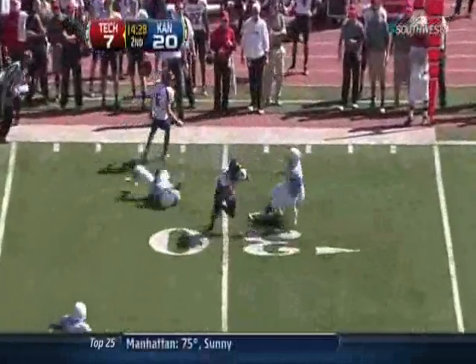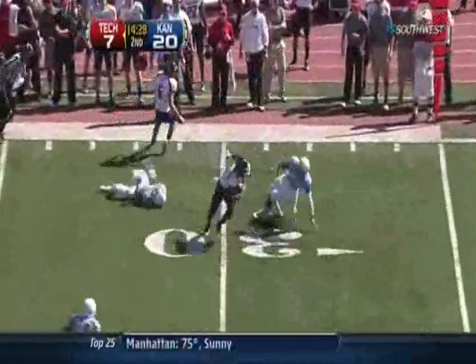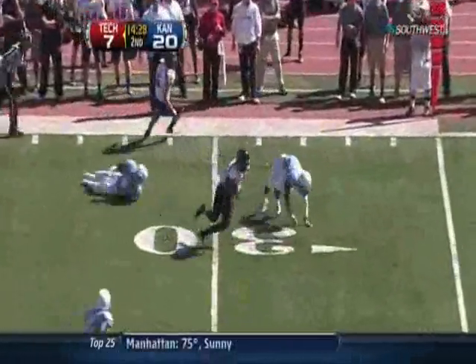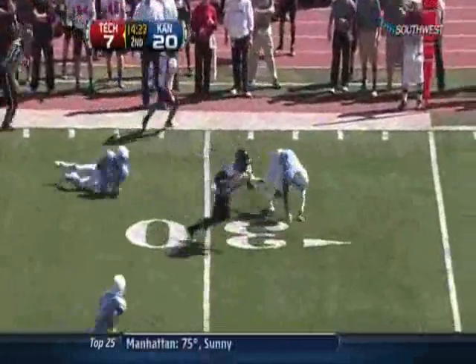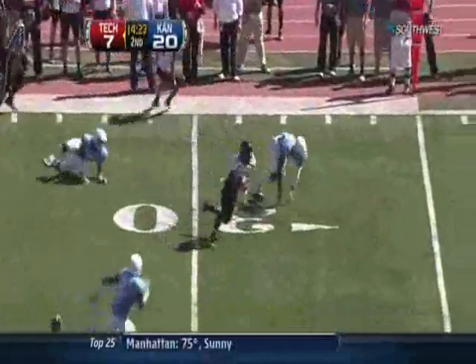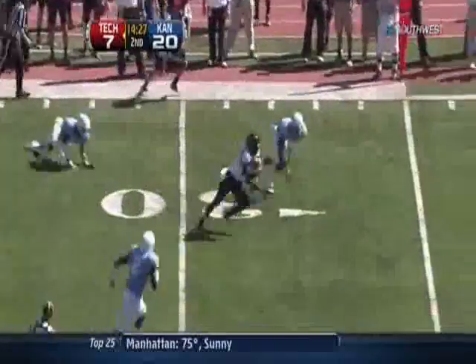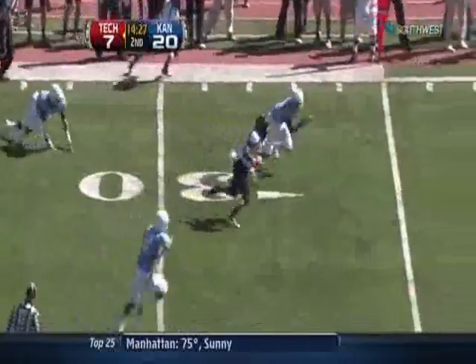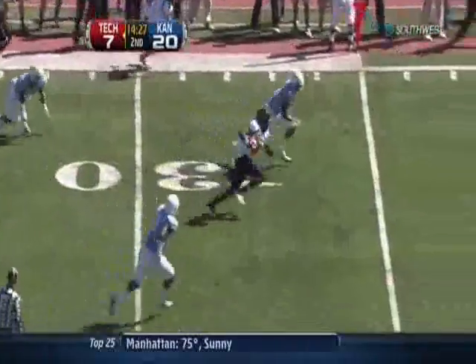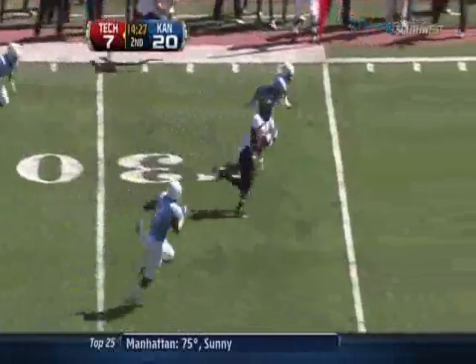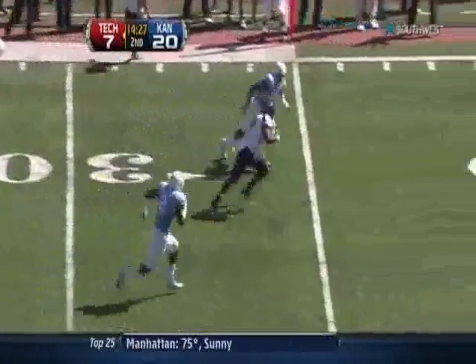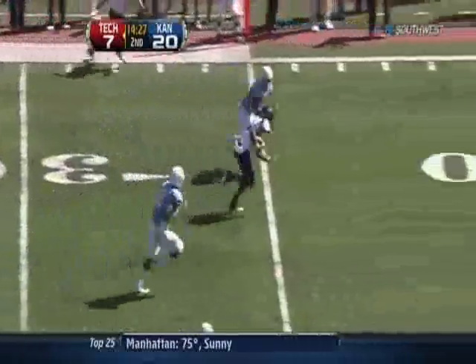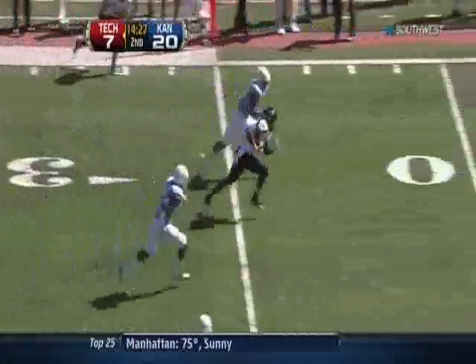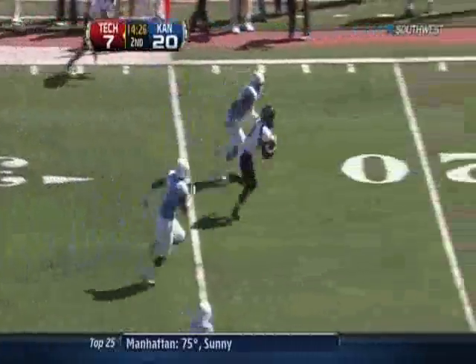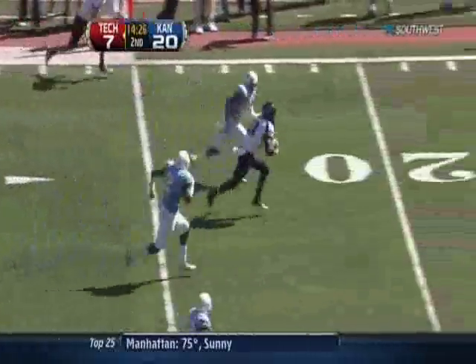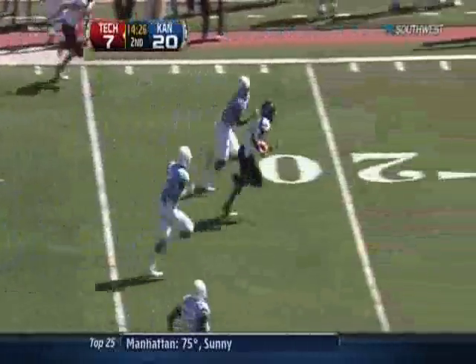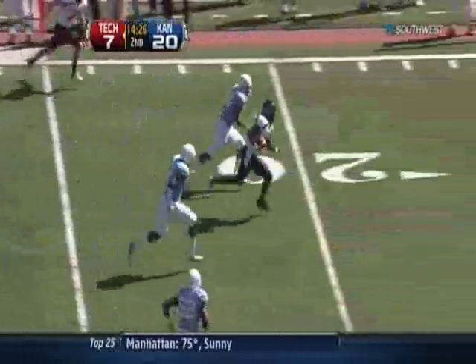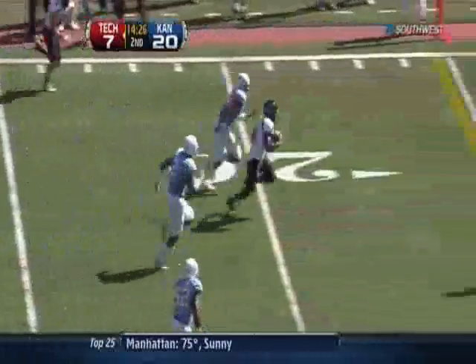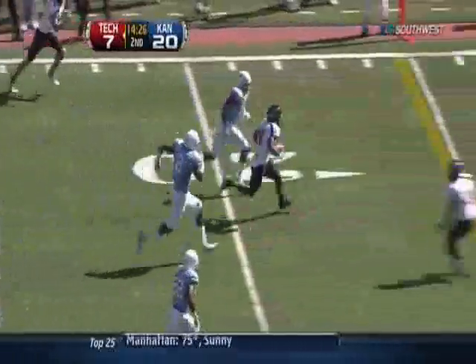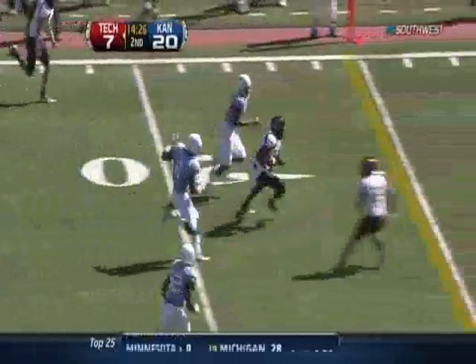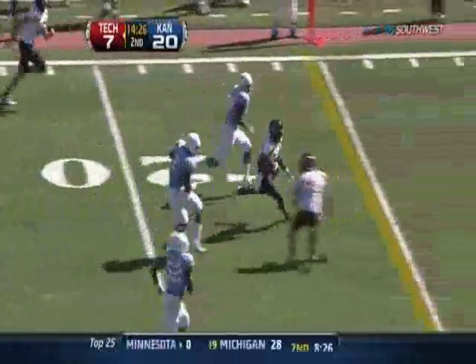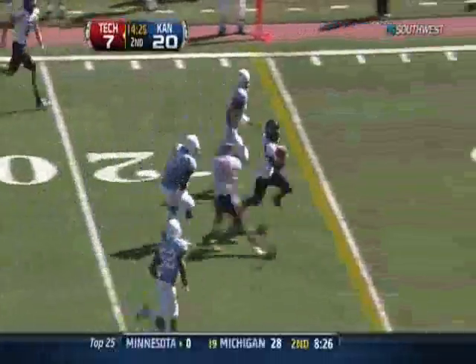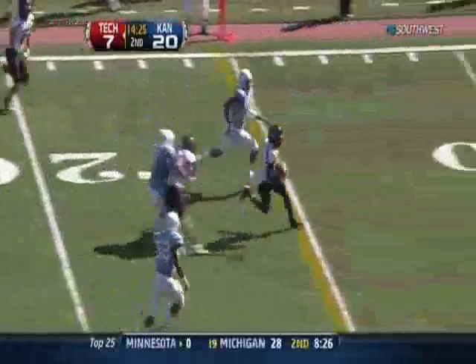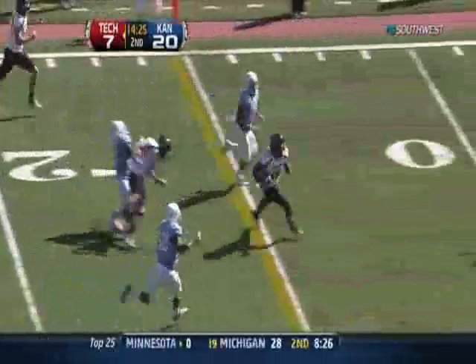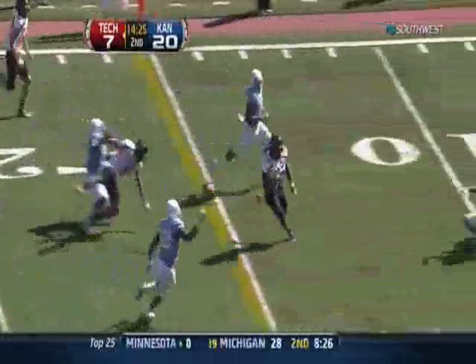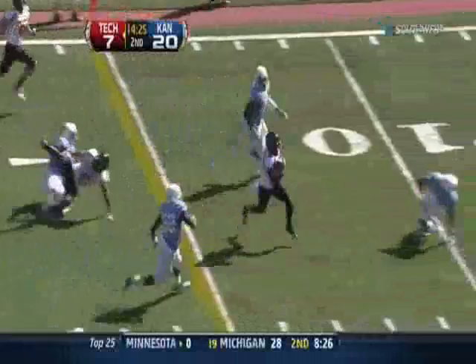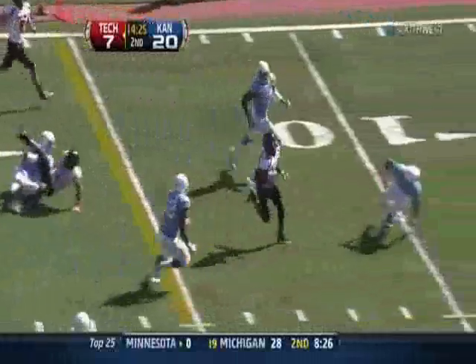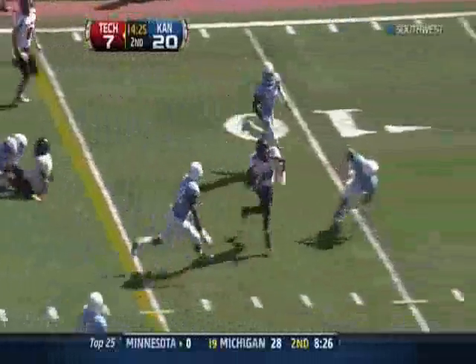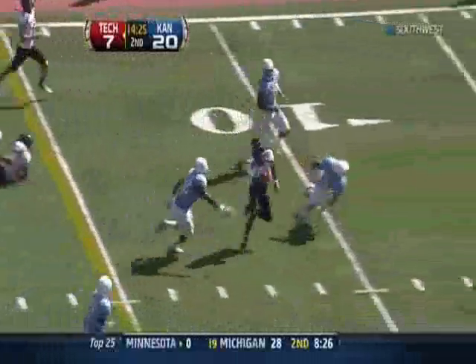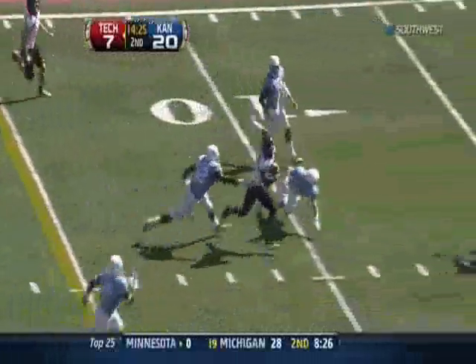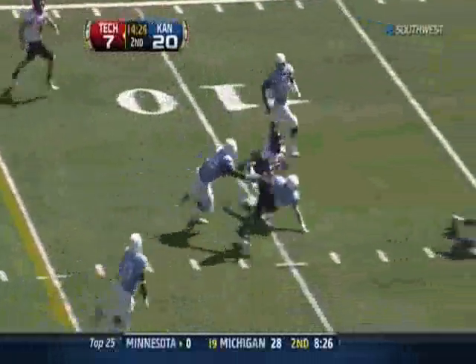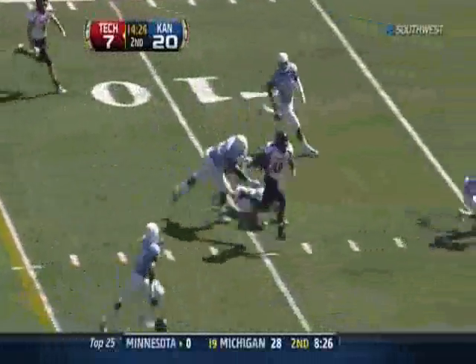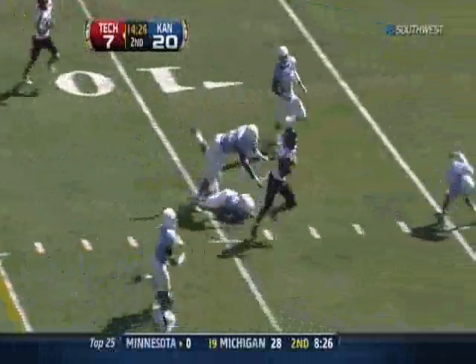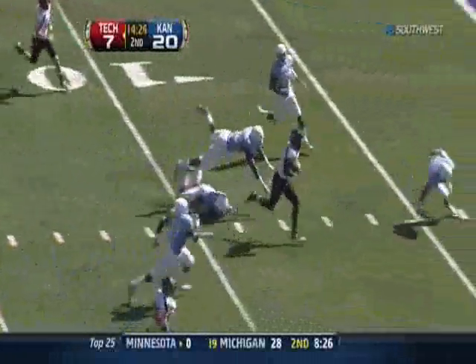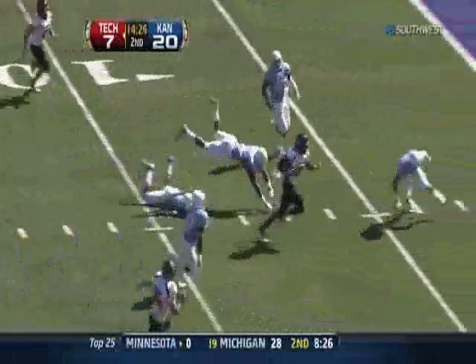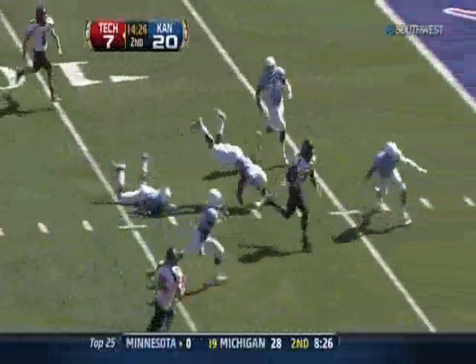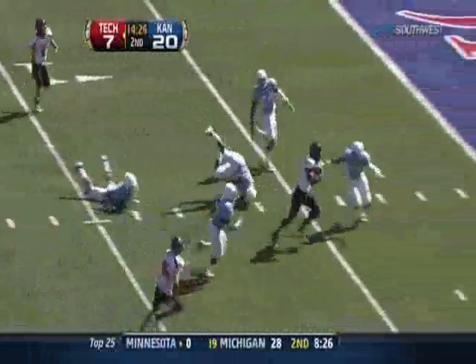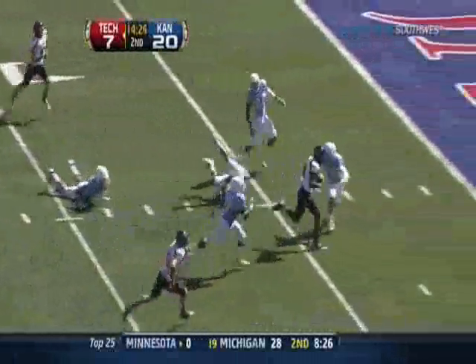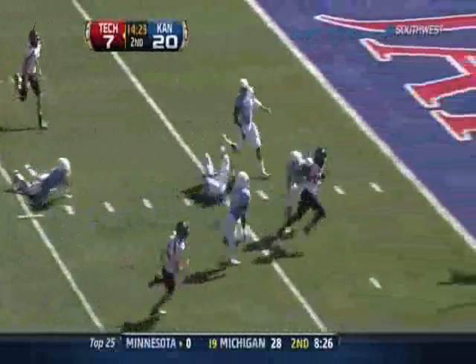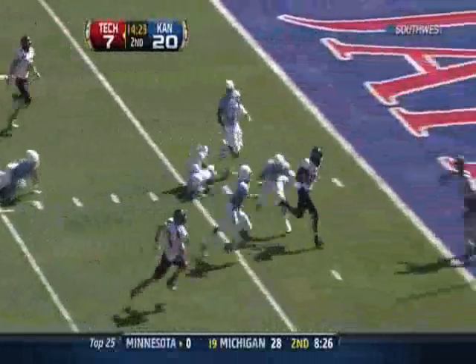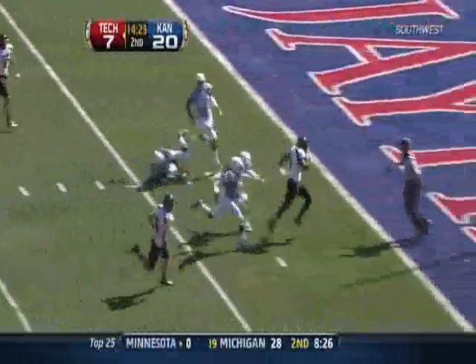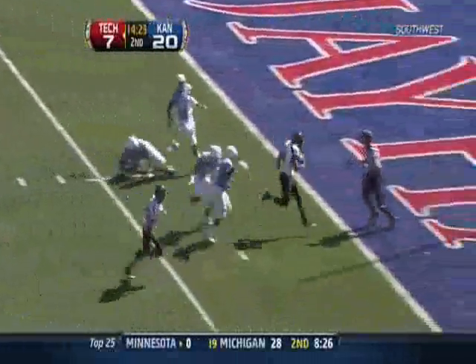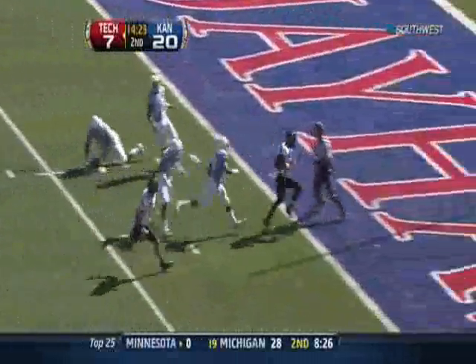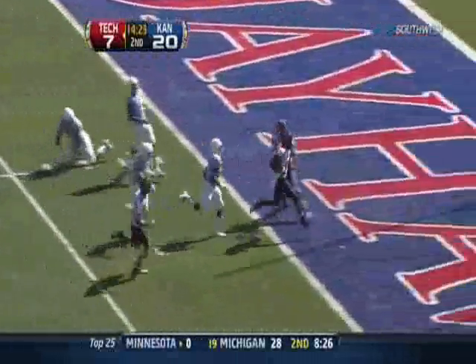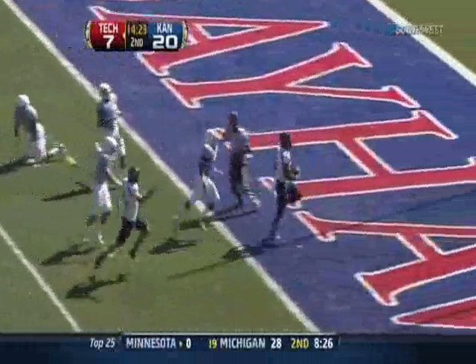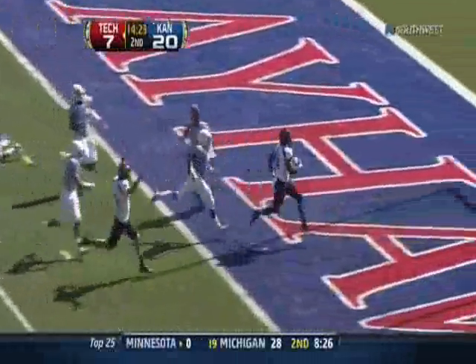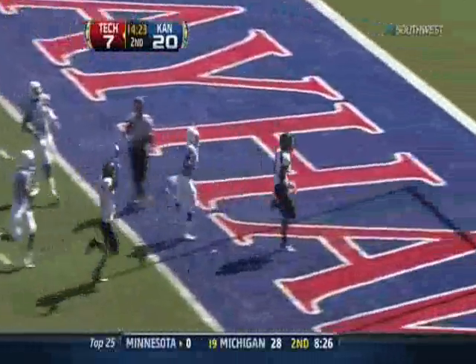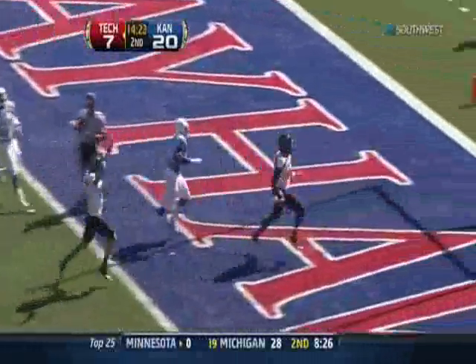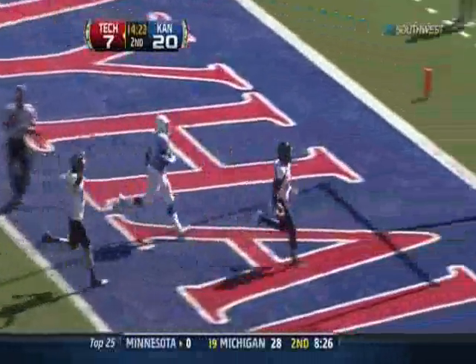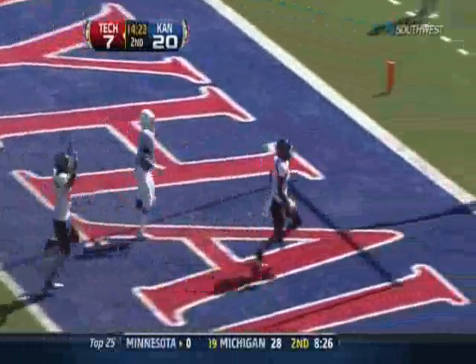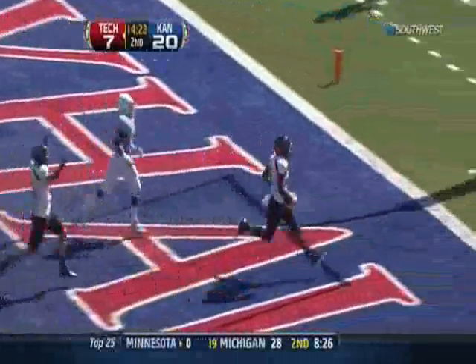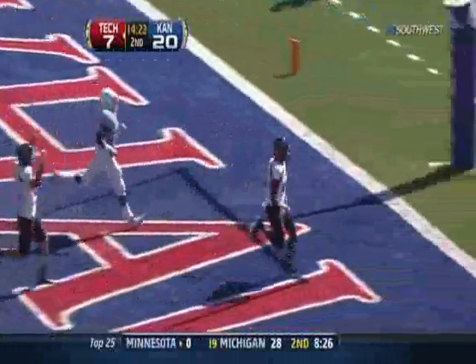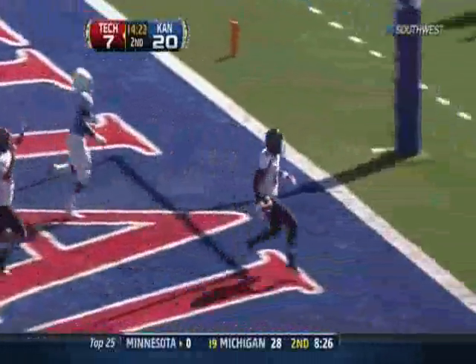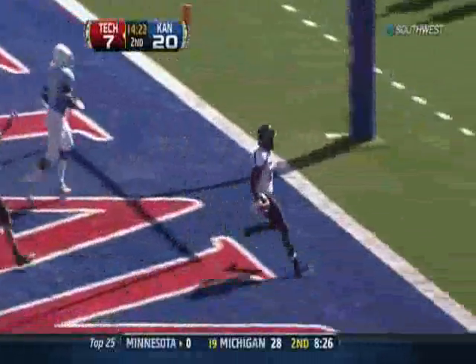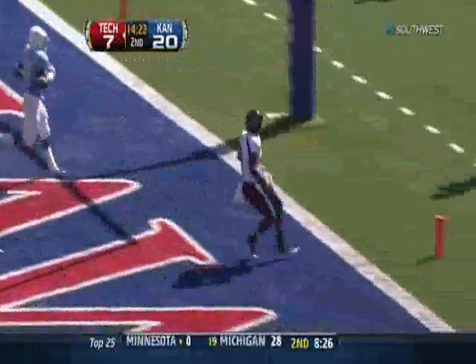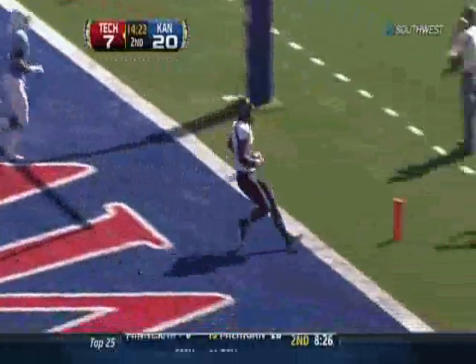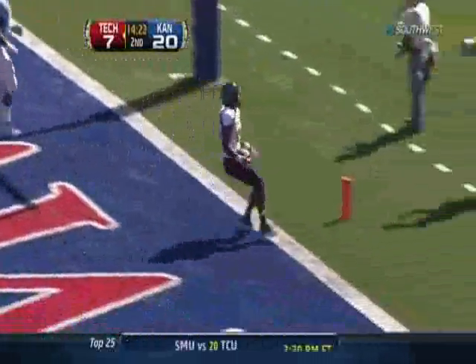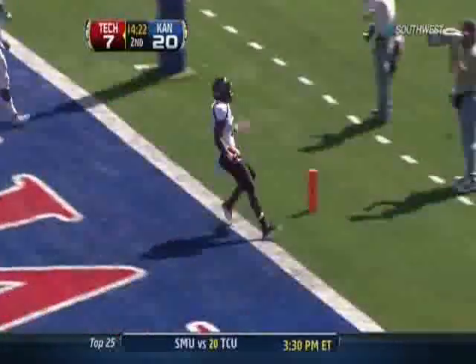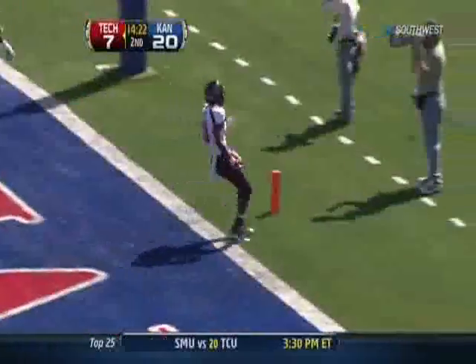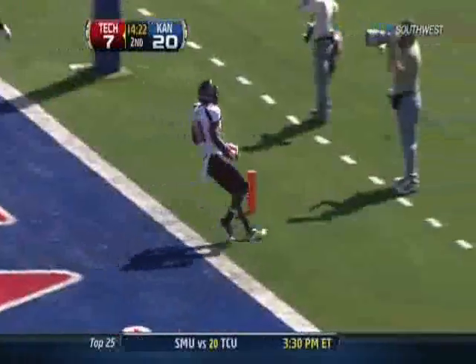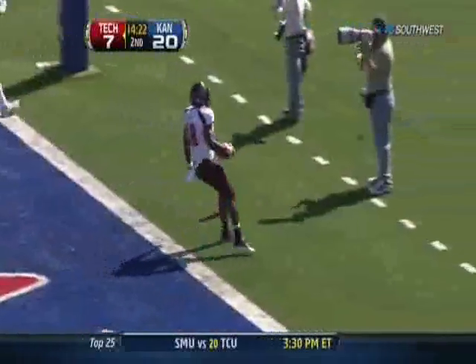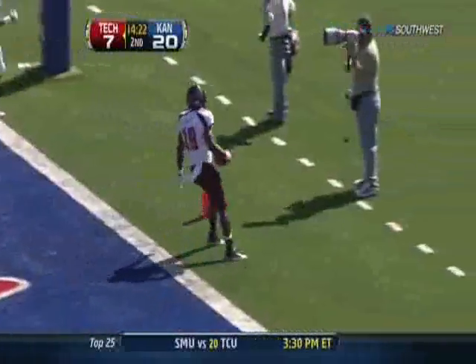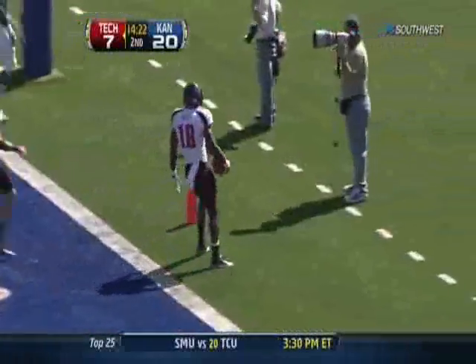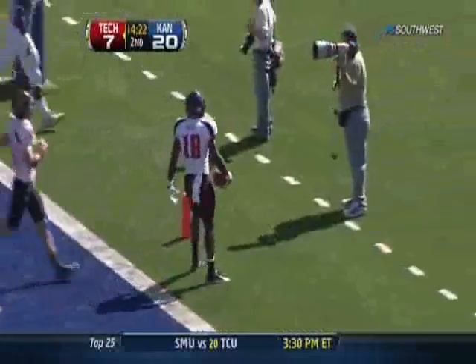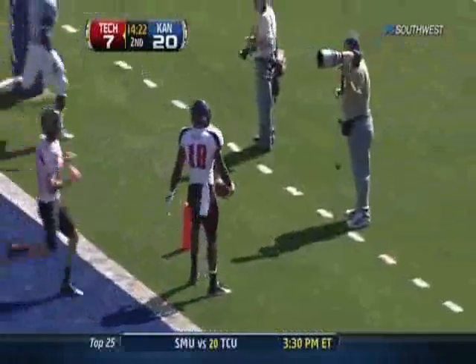Tech throws it and complete. Inside the 20, the 15, the 10. What will not be denied — he scores.